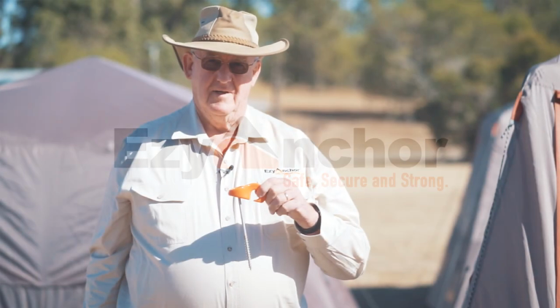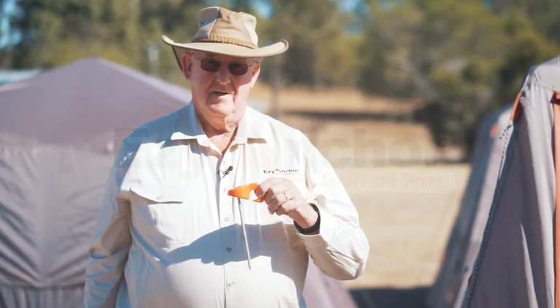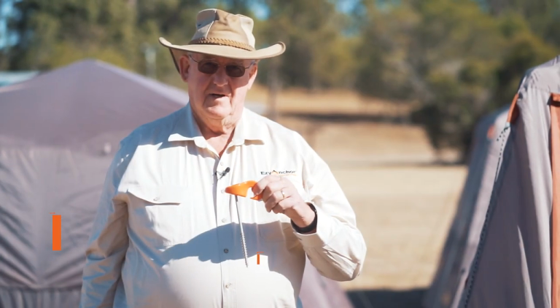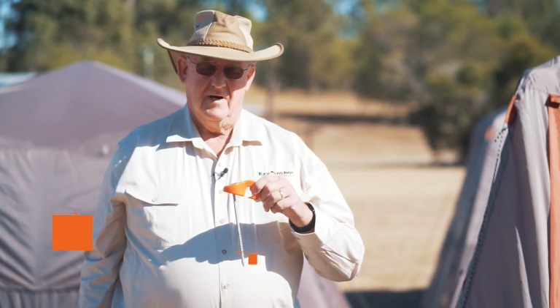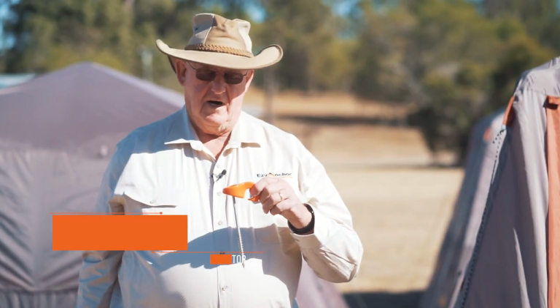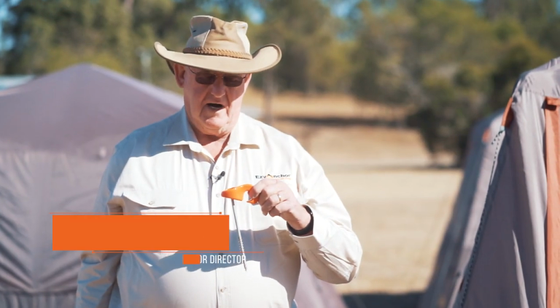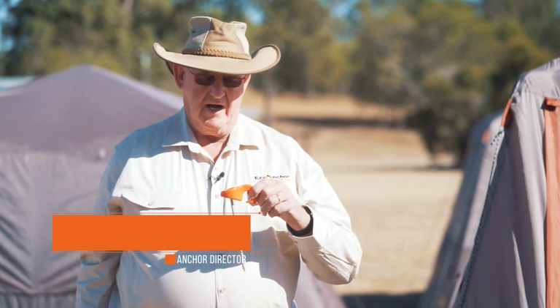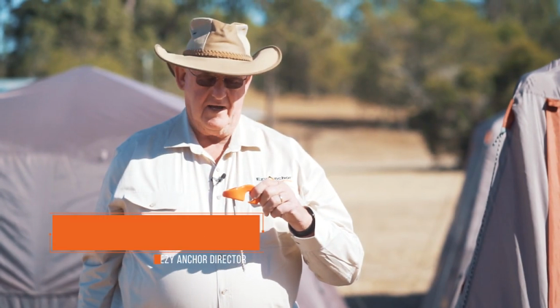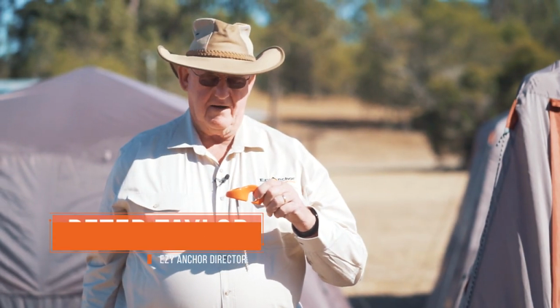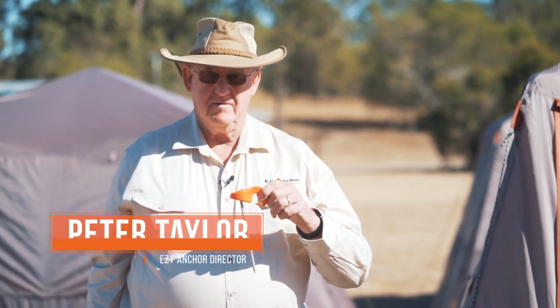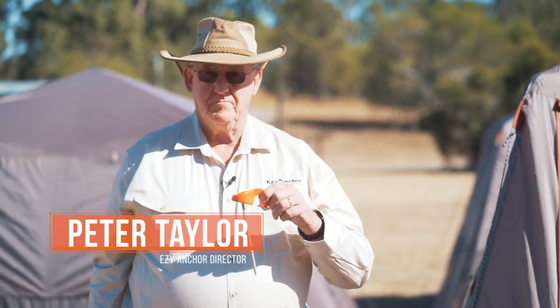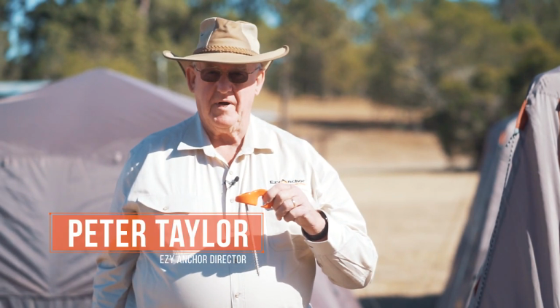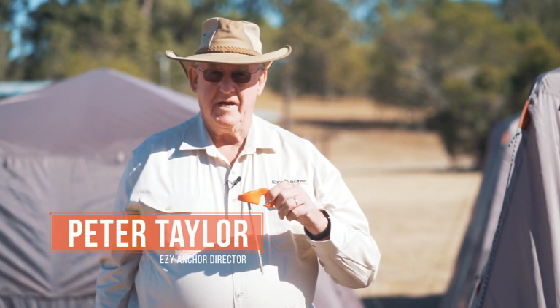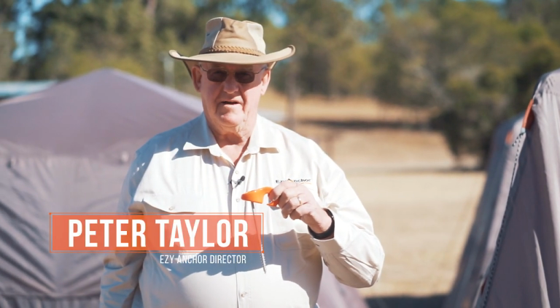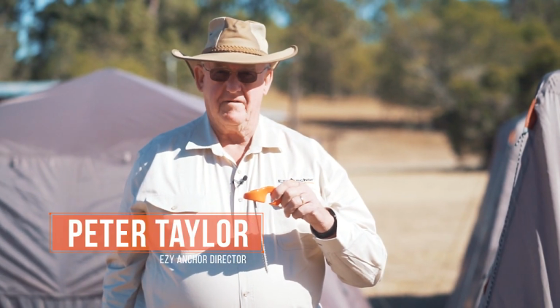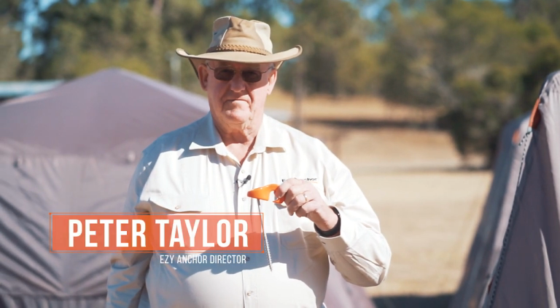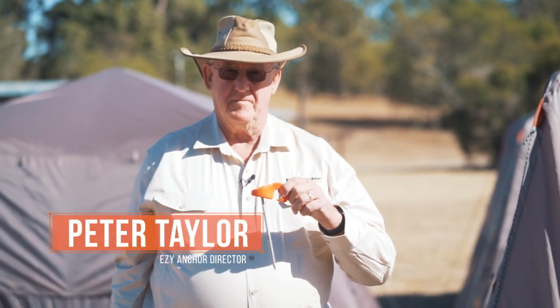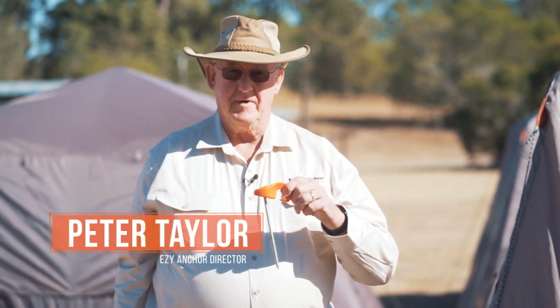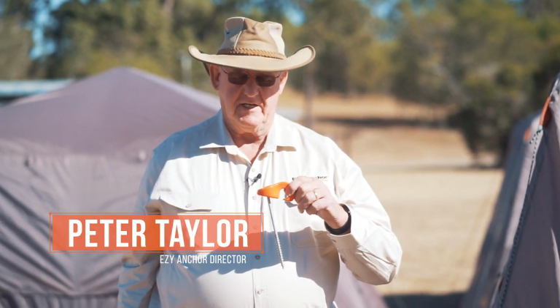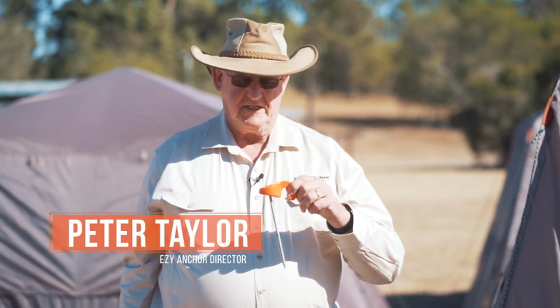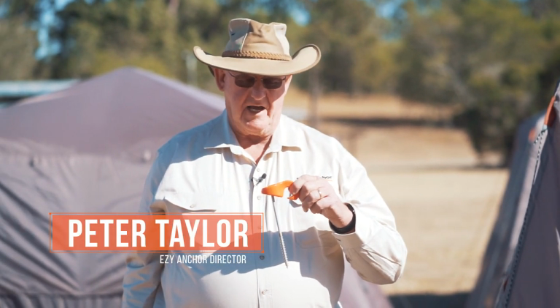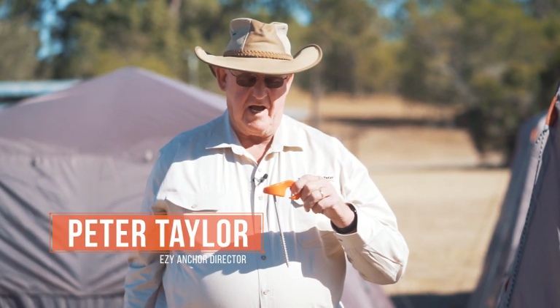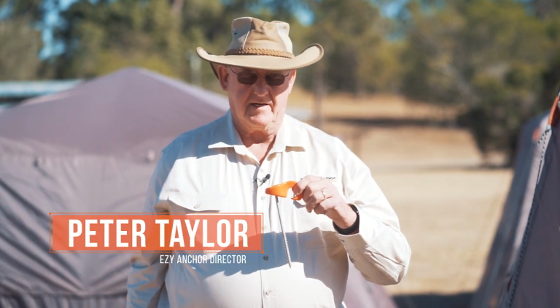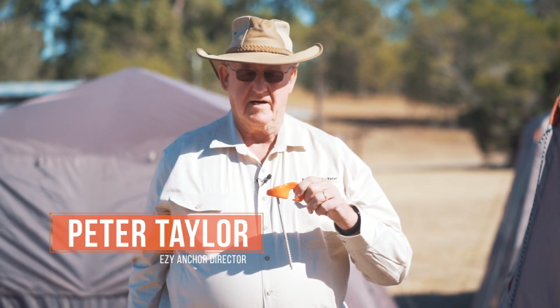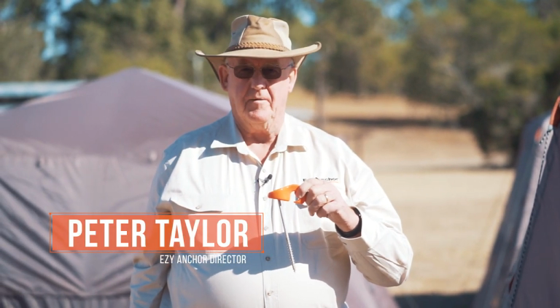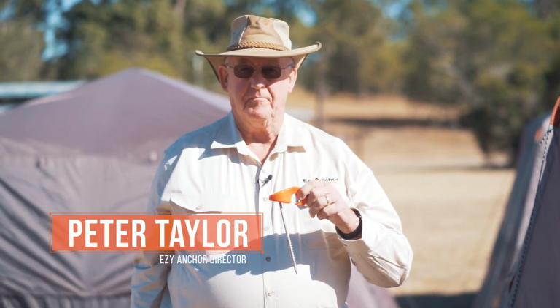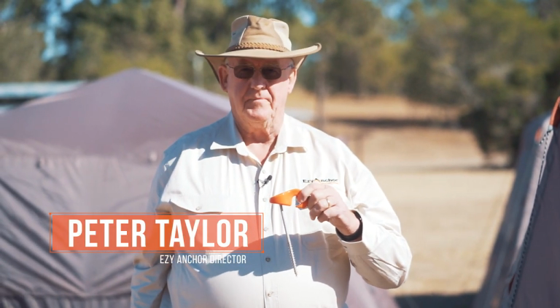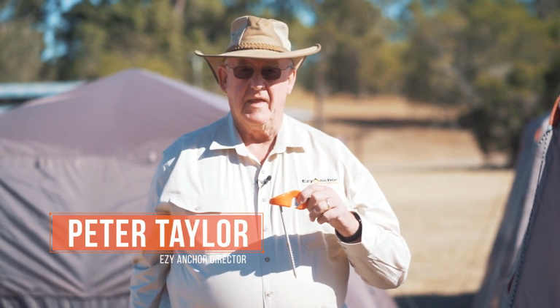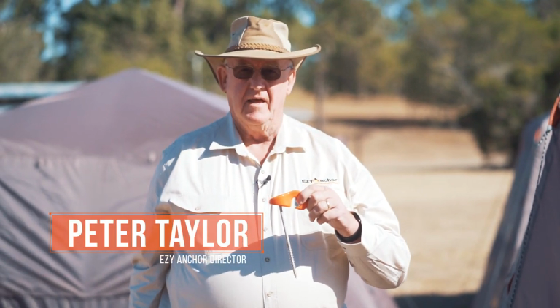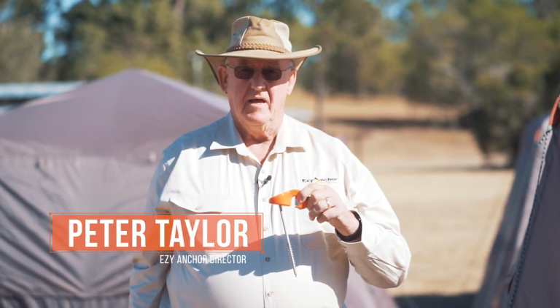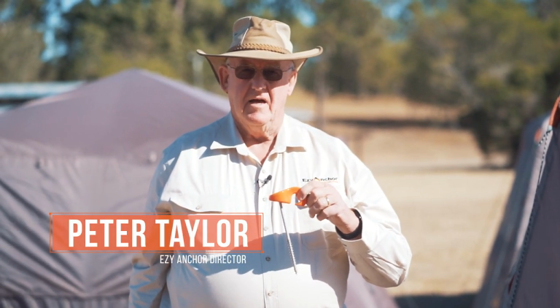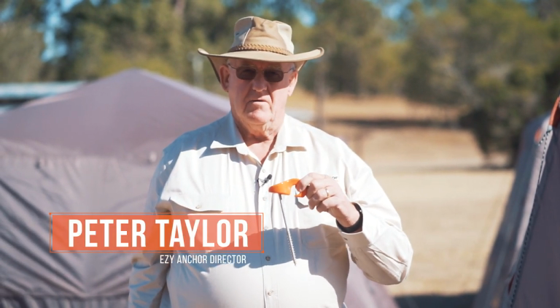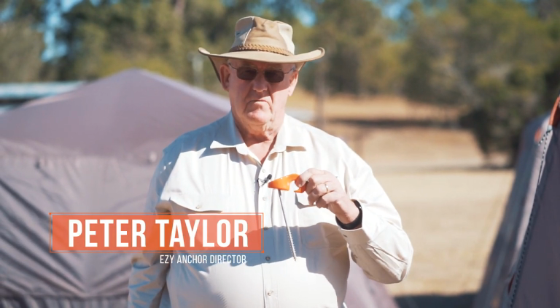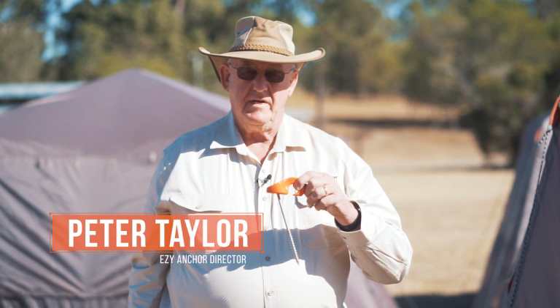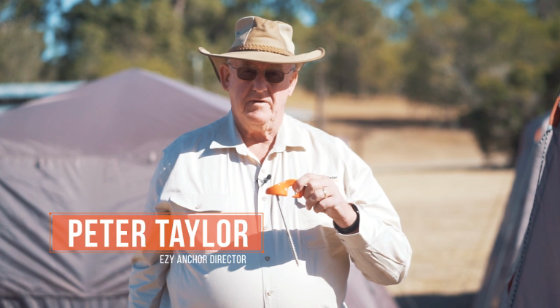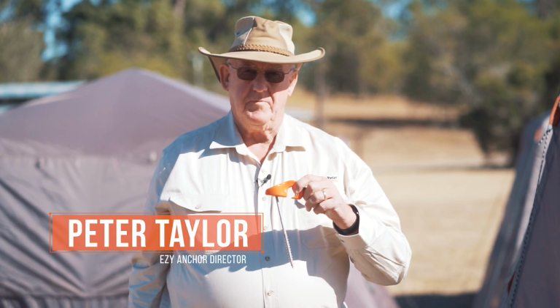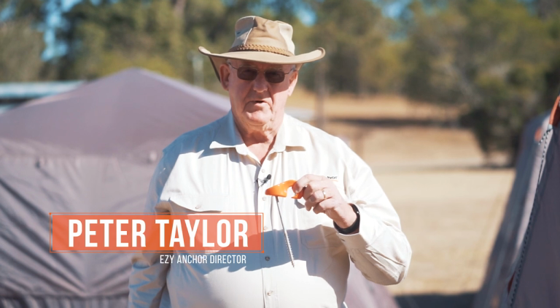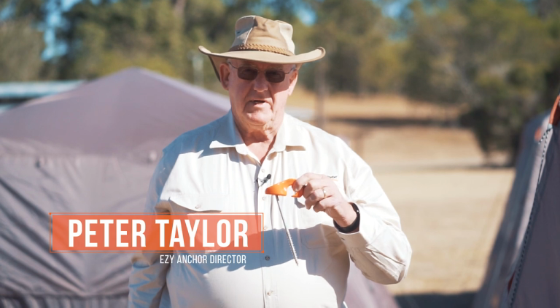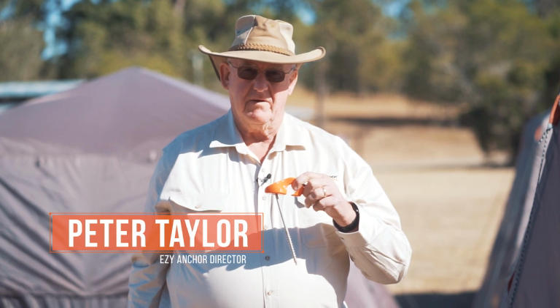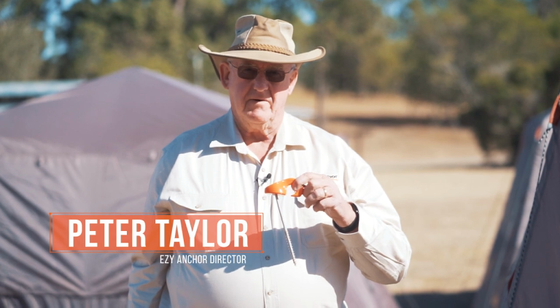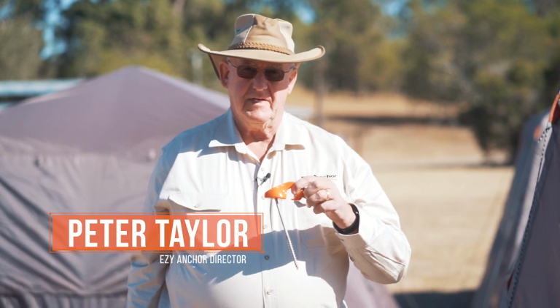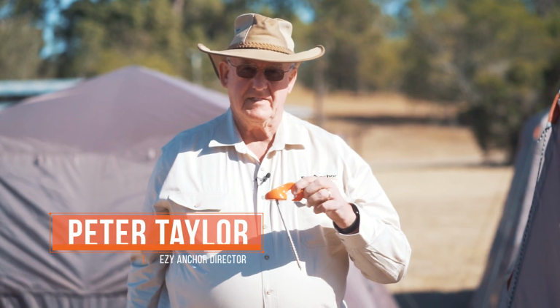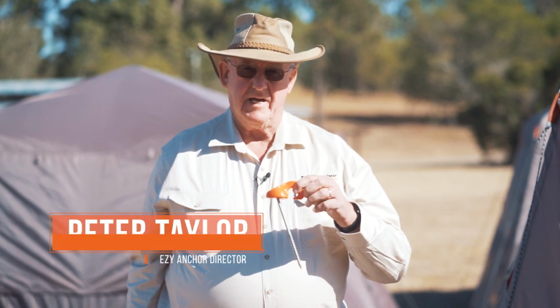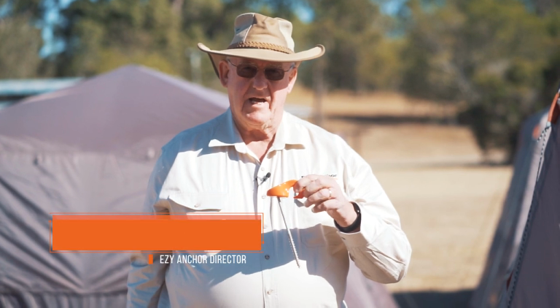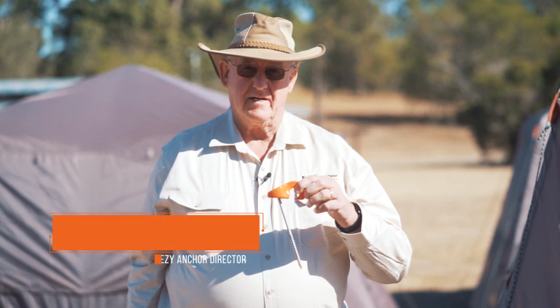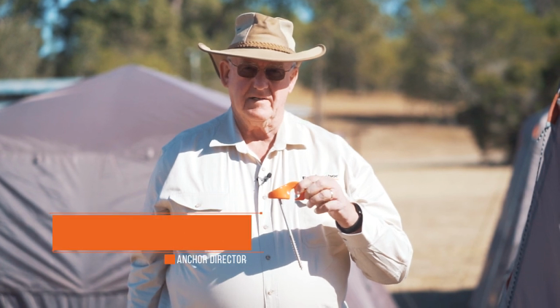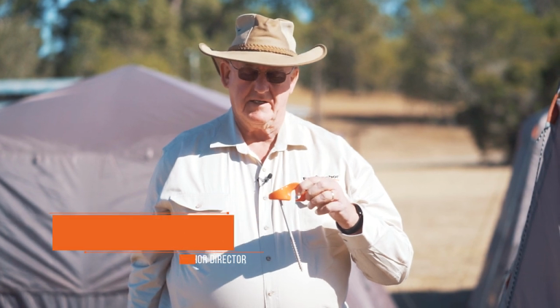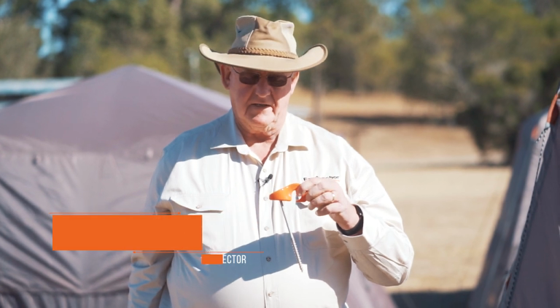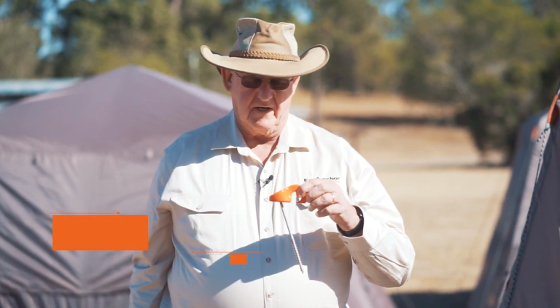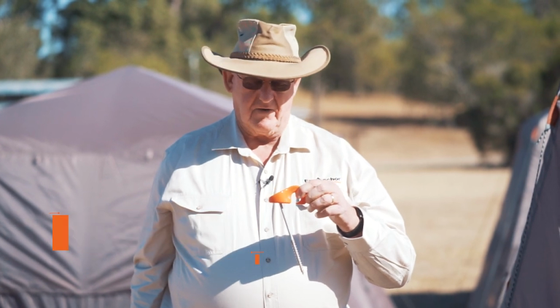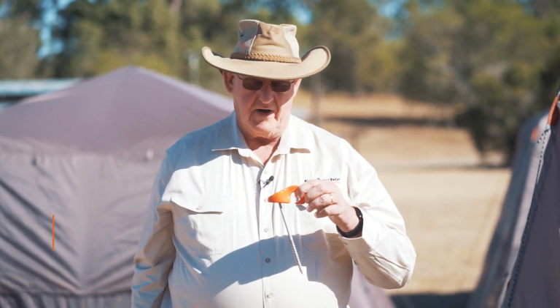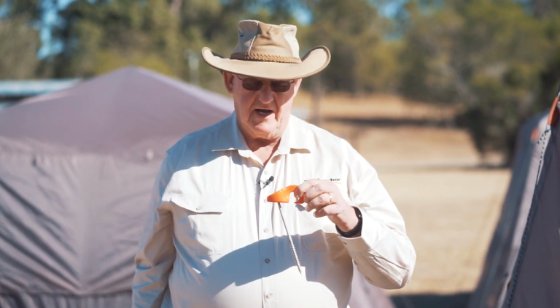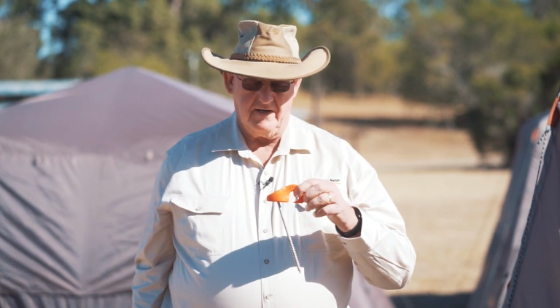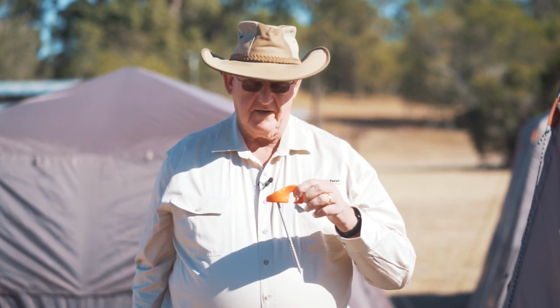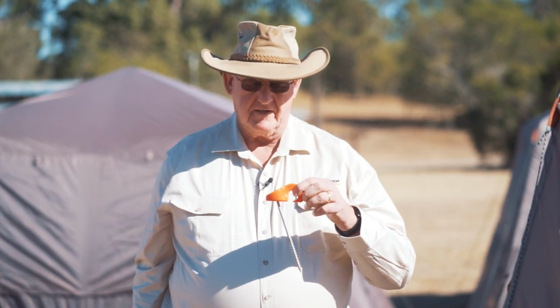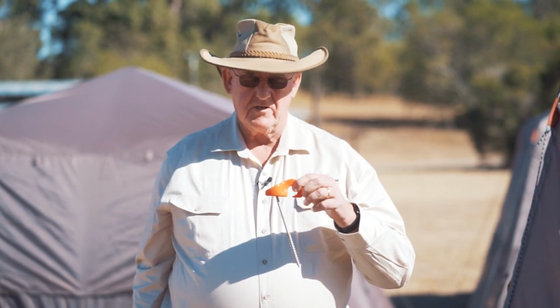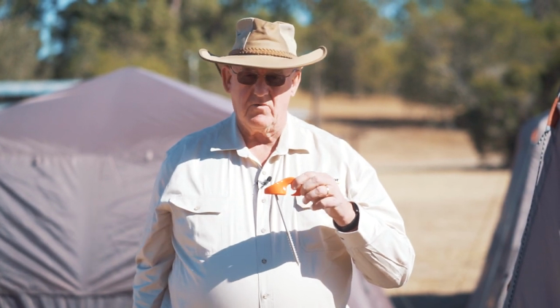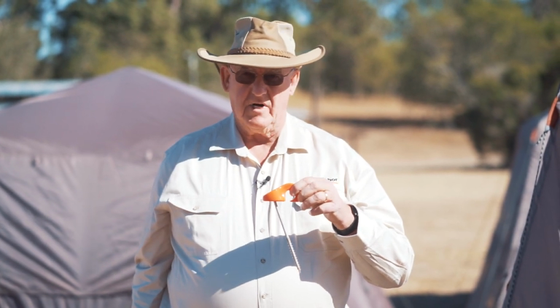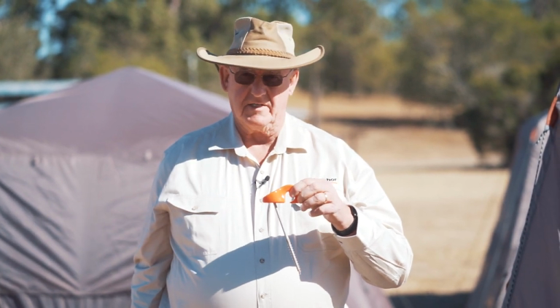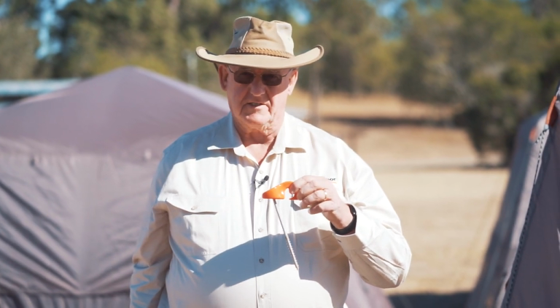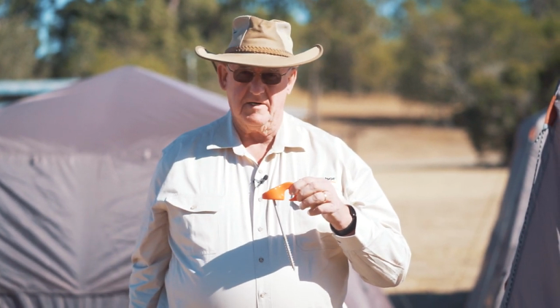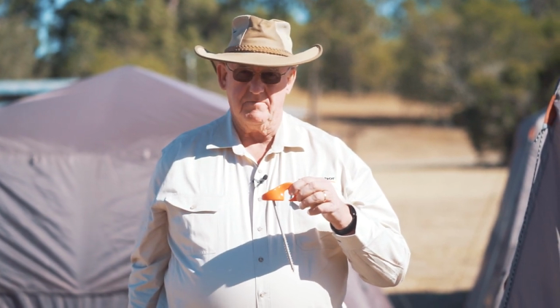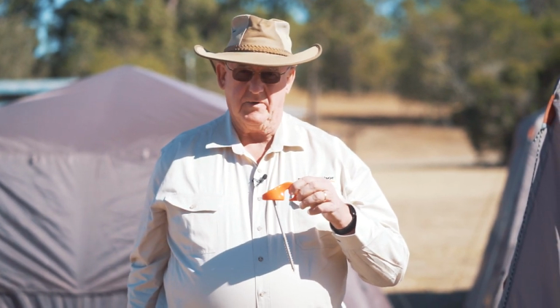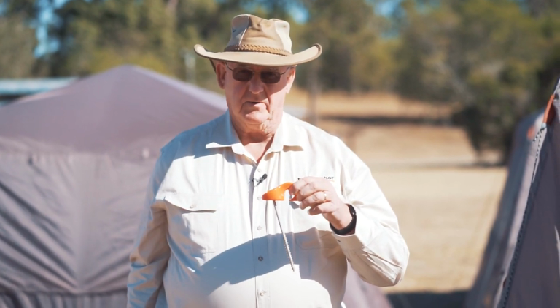Hi, I'm Peter from Easy Anchor. When you're putting your Easy Anchors in the ground, it's quite simple.